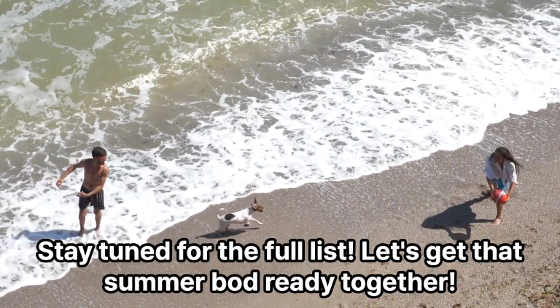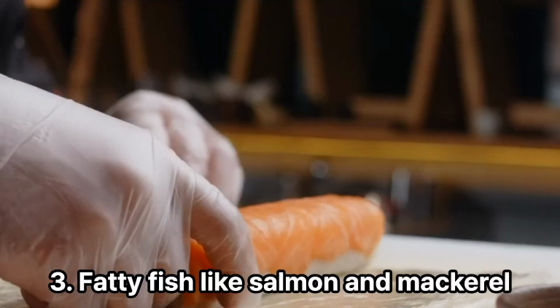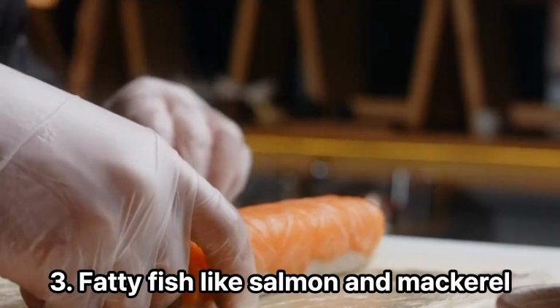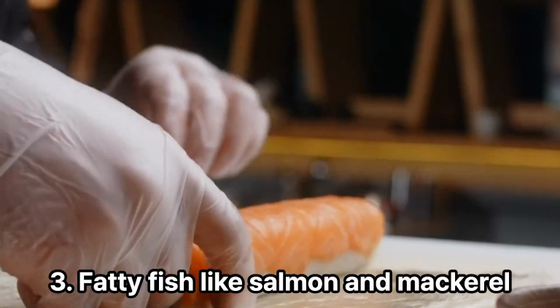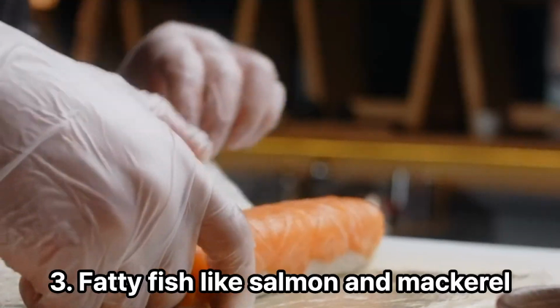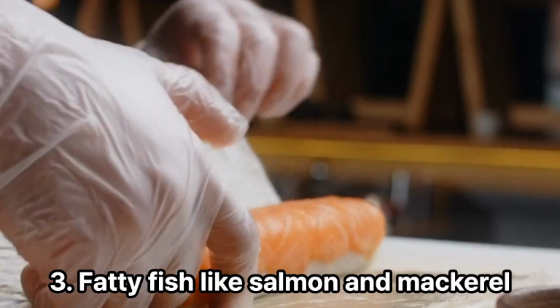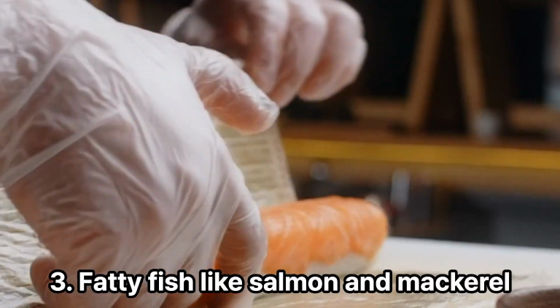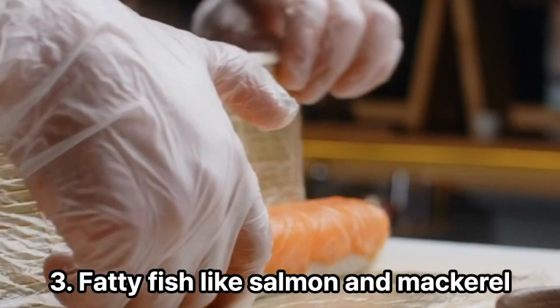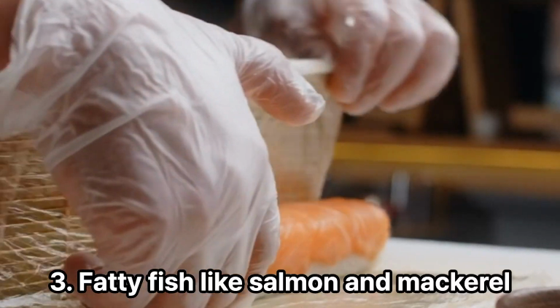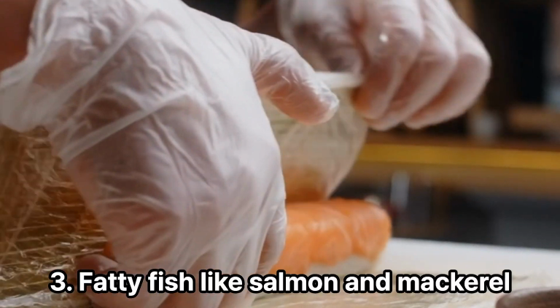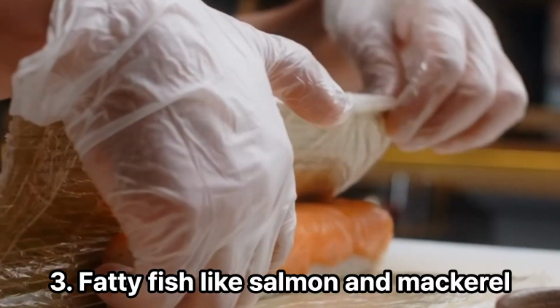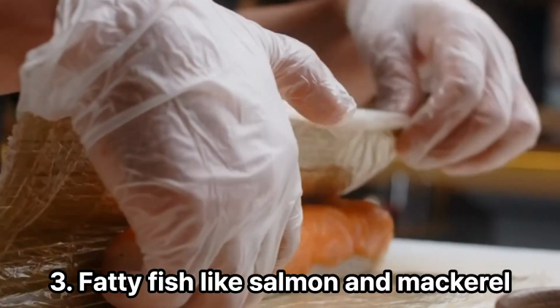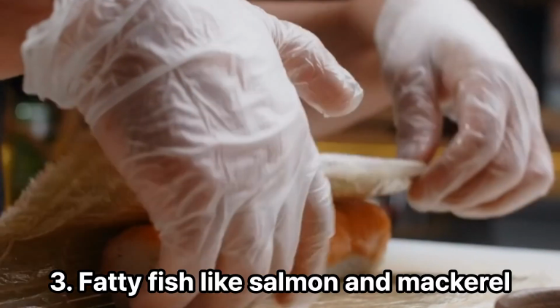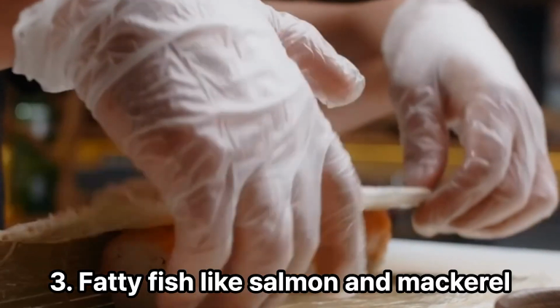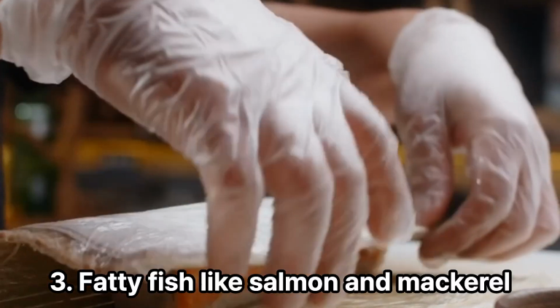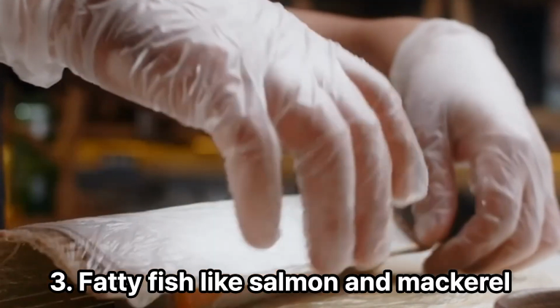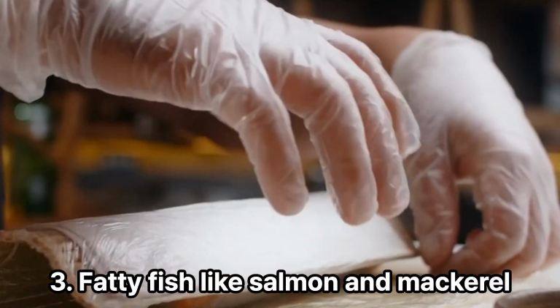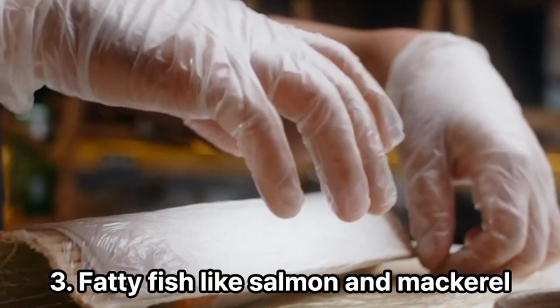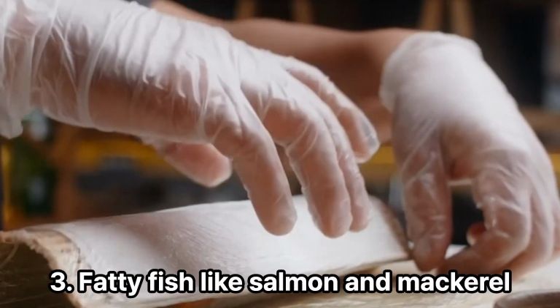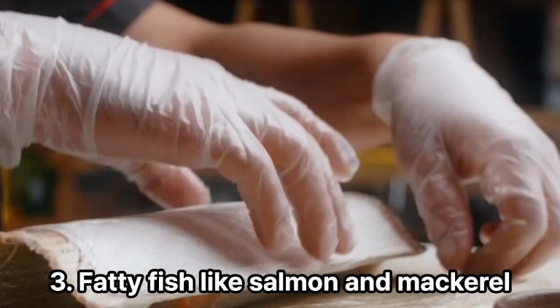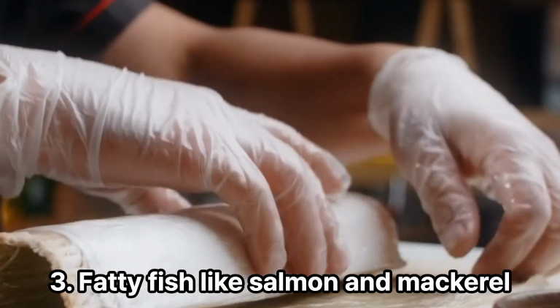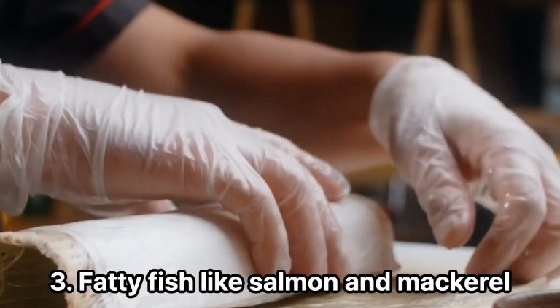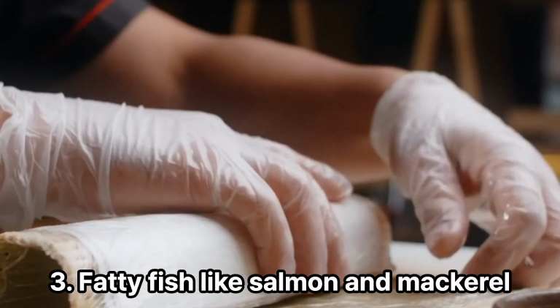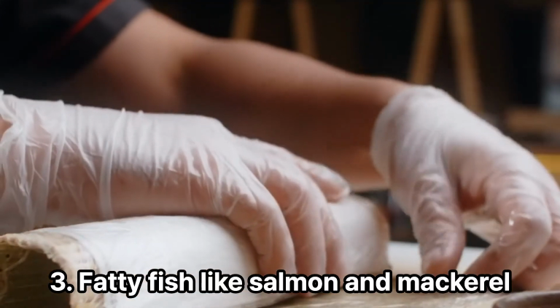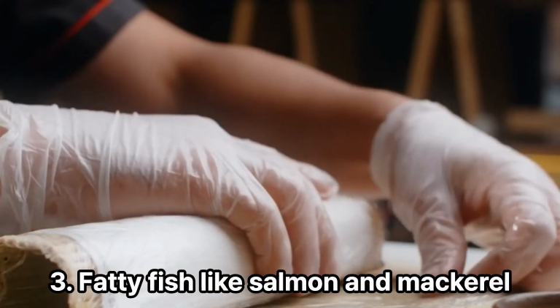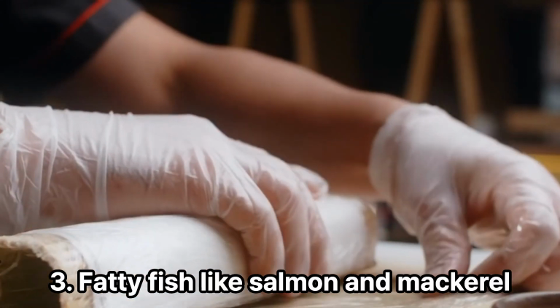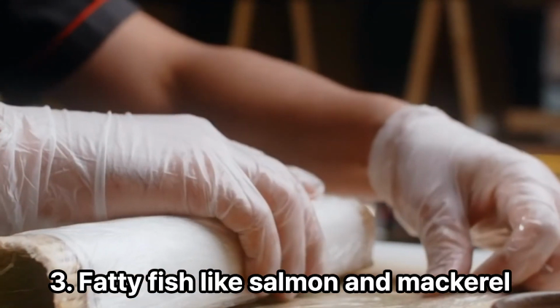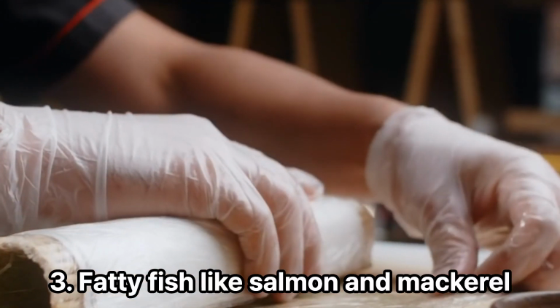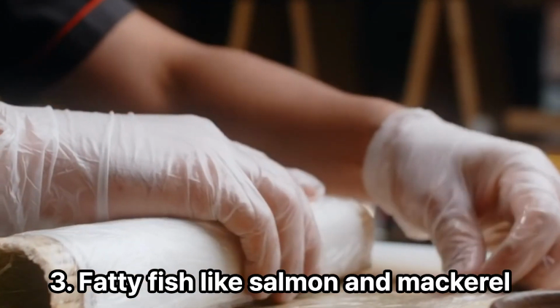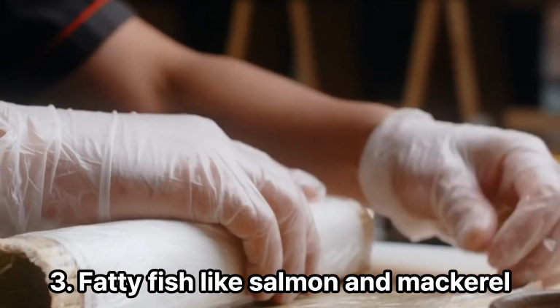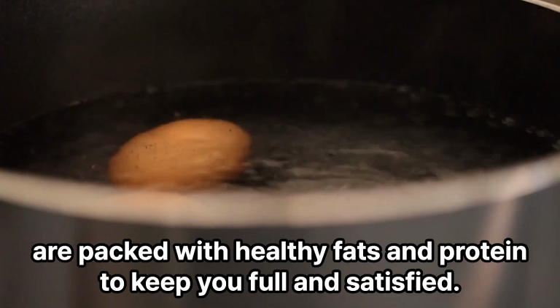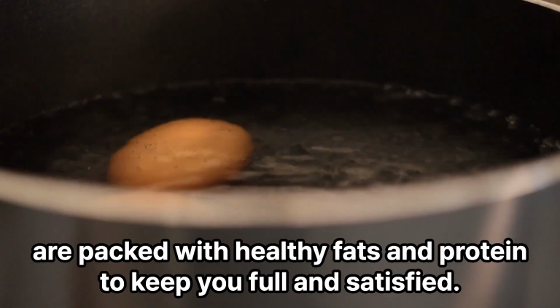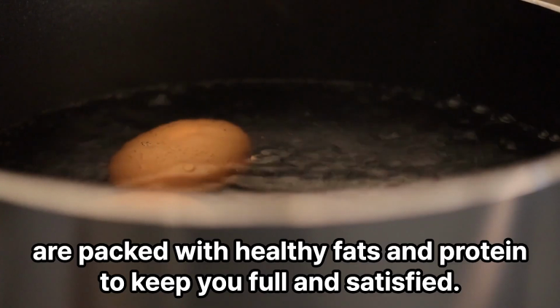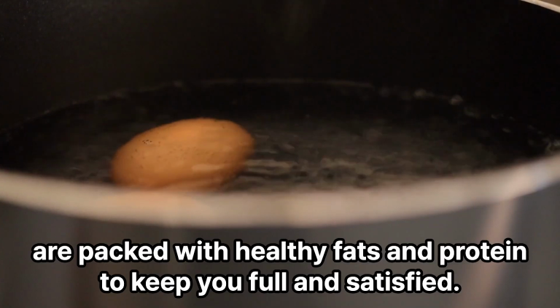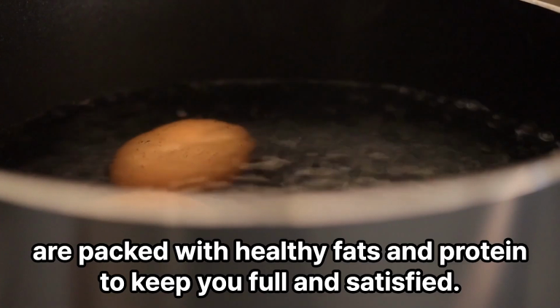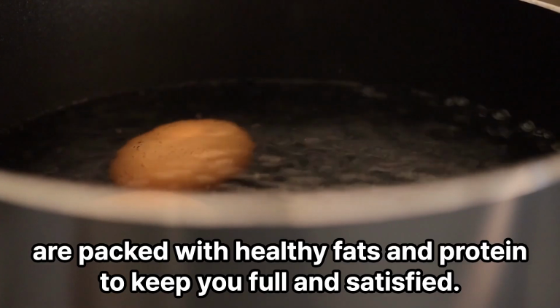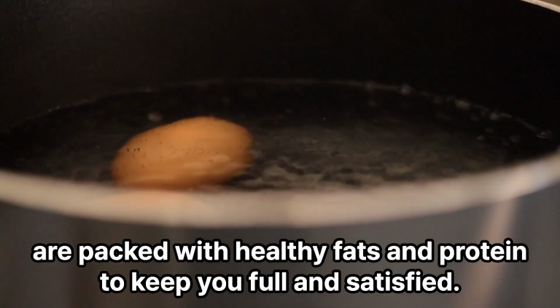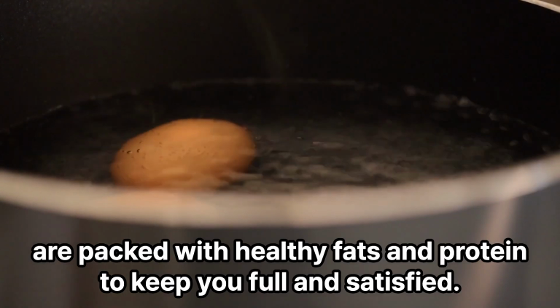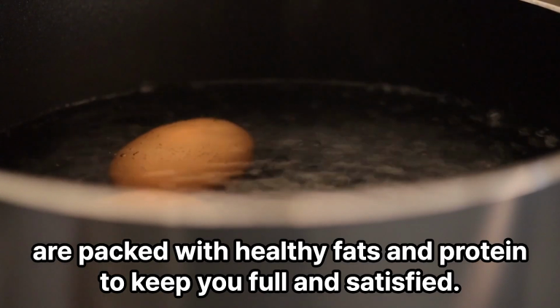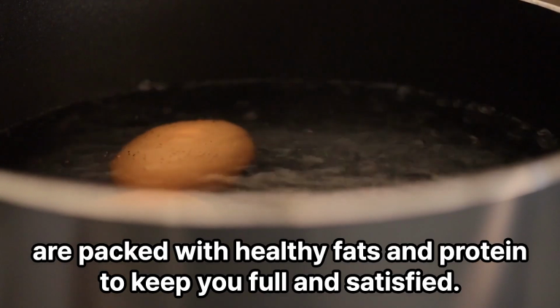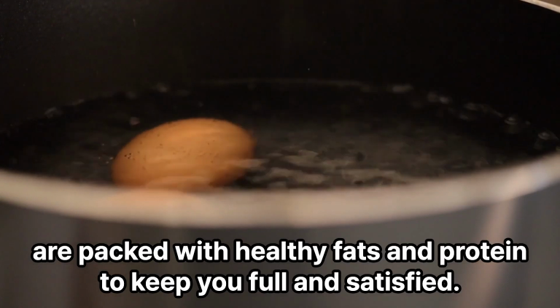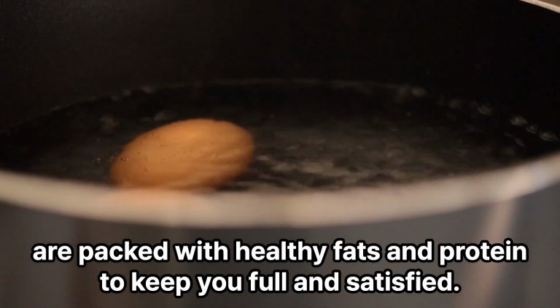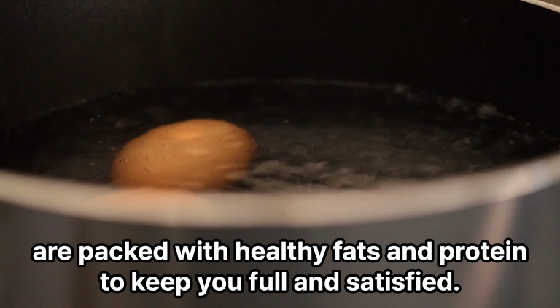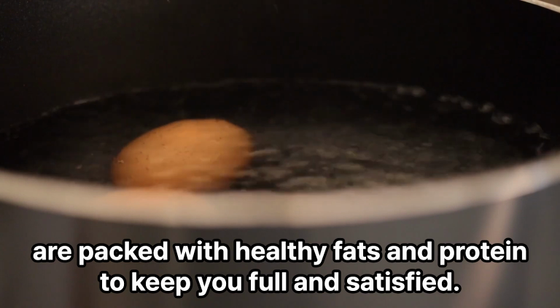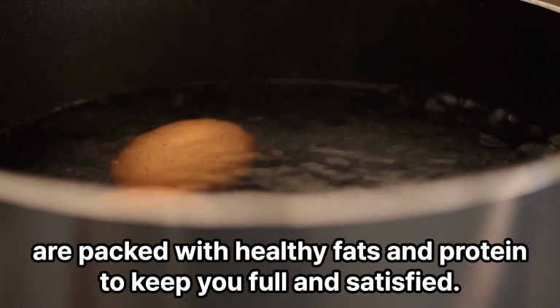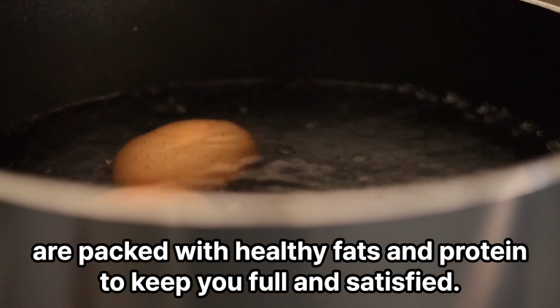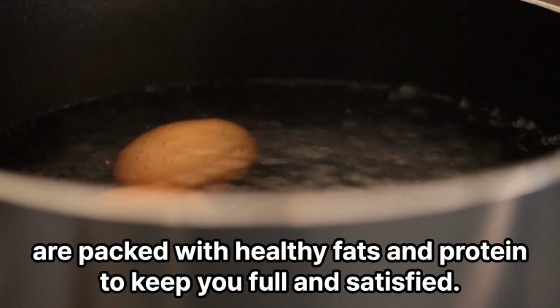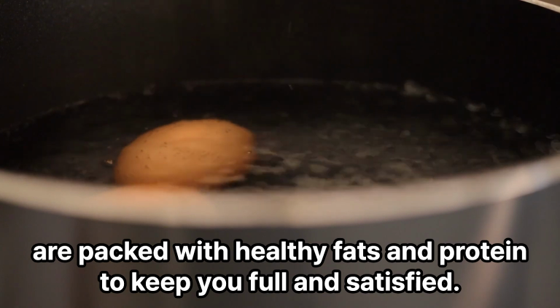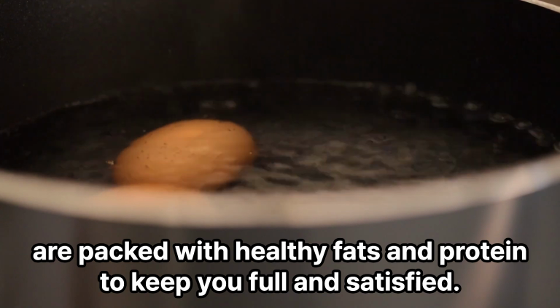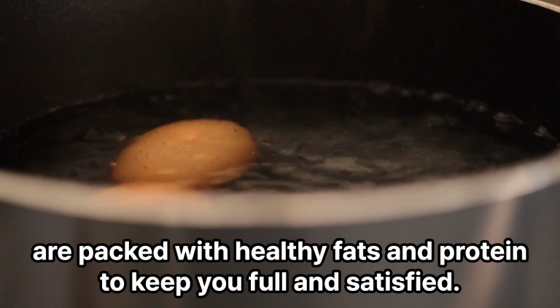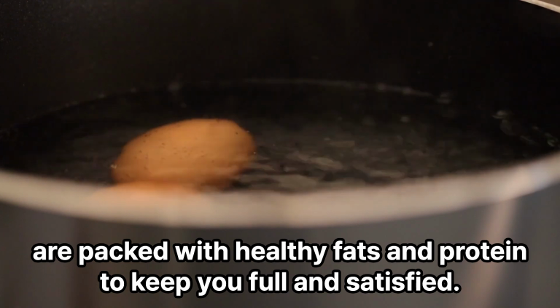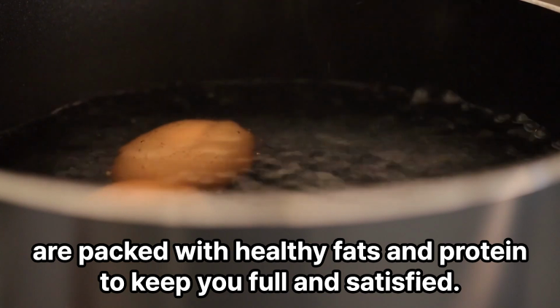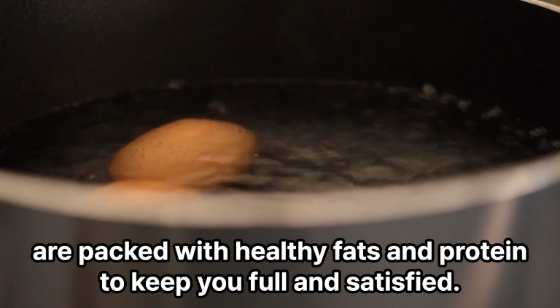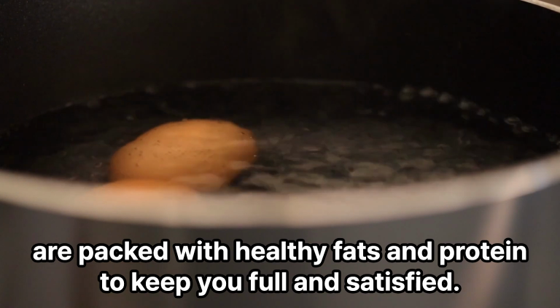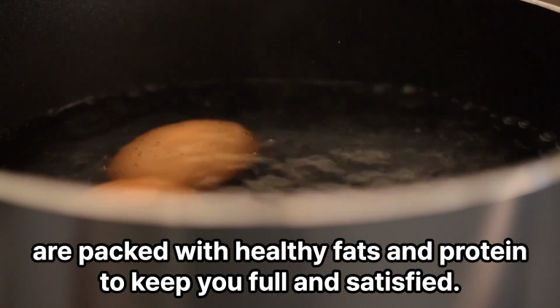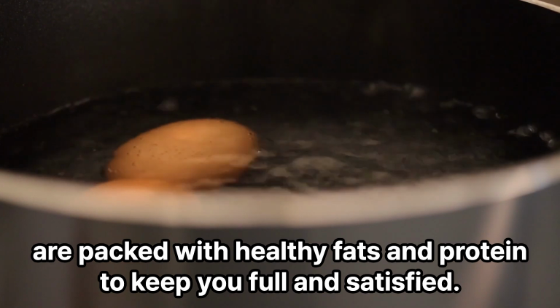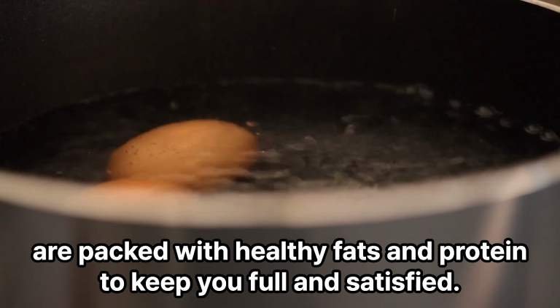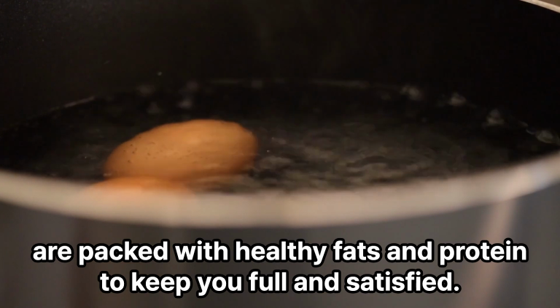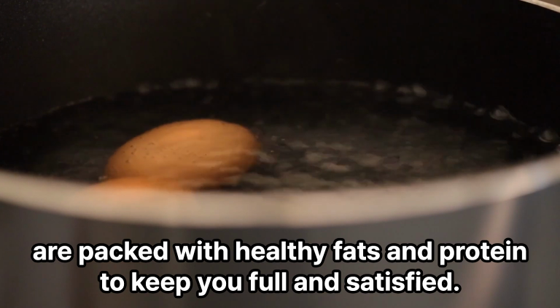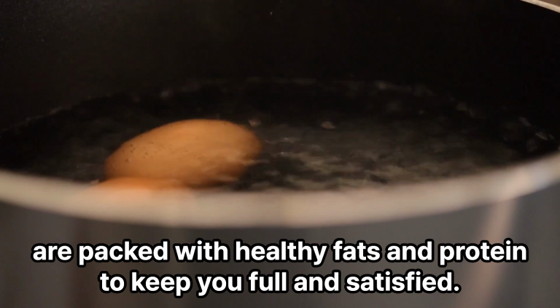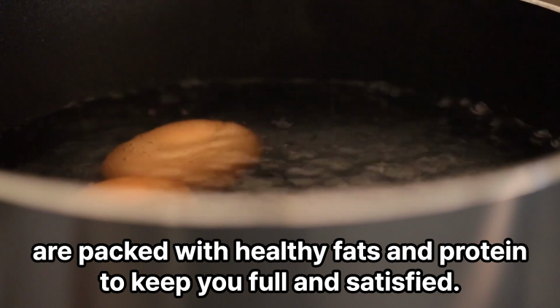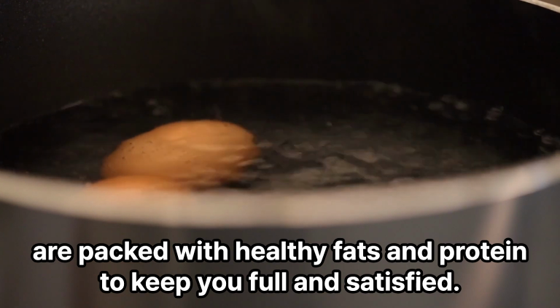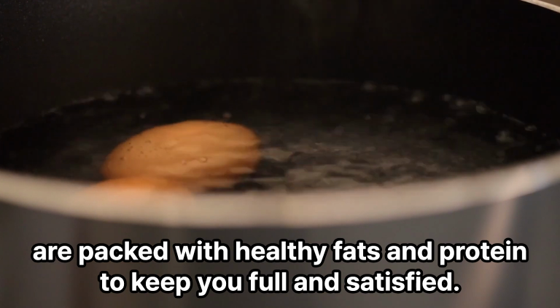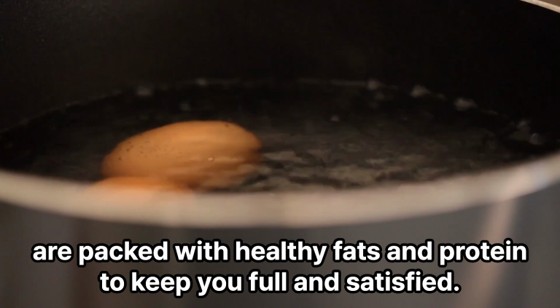3. Fatty fish like salmon and mackerel are packed with healthy fats and protein to keep you full and satisfied.